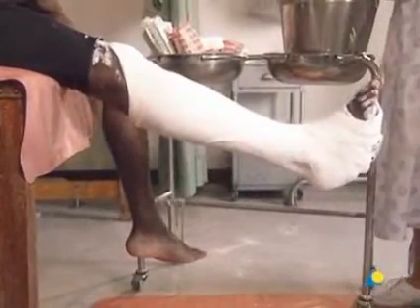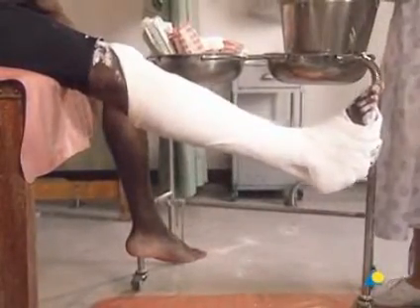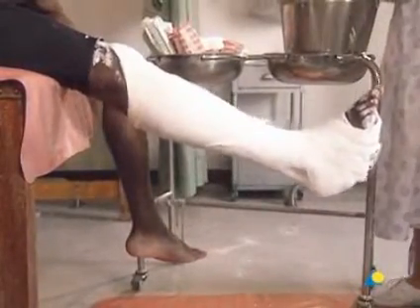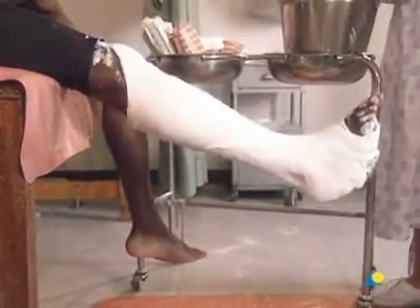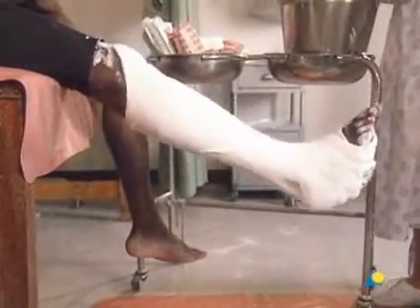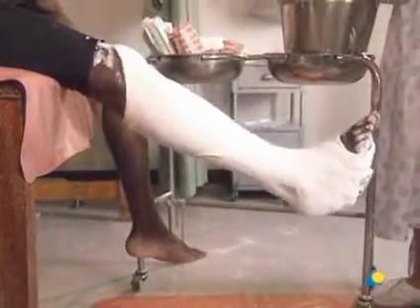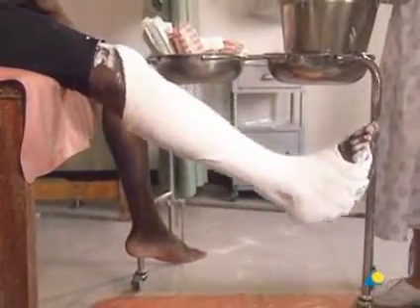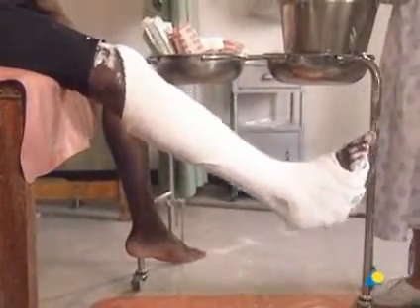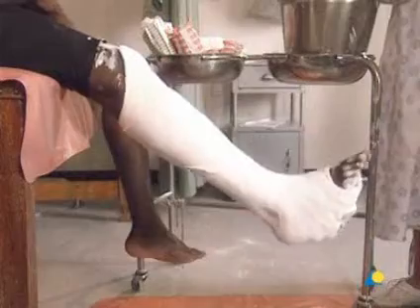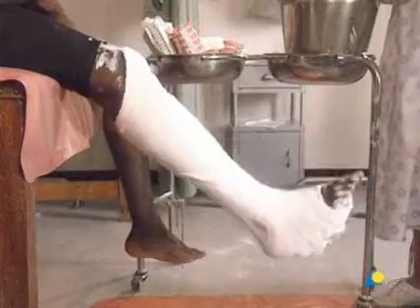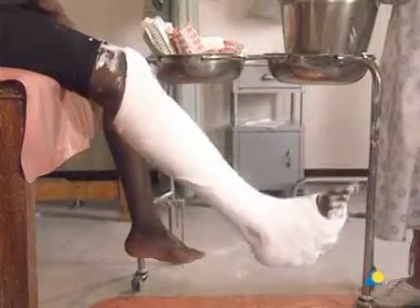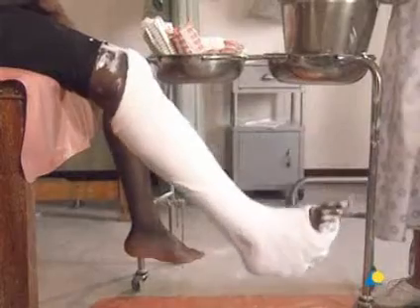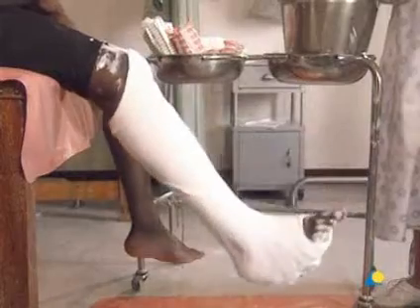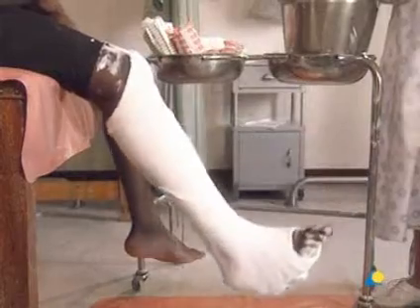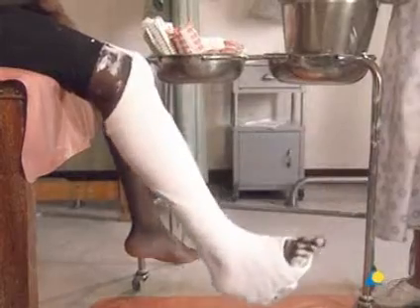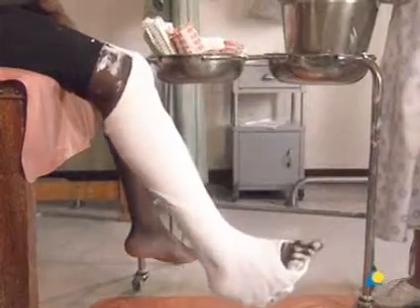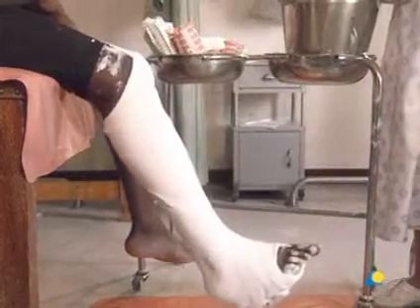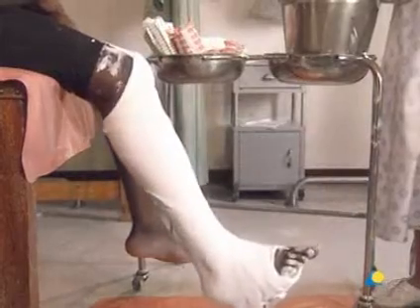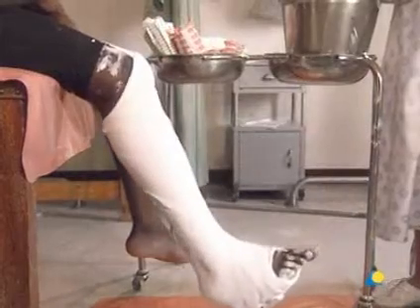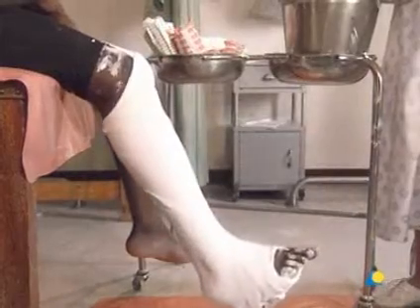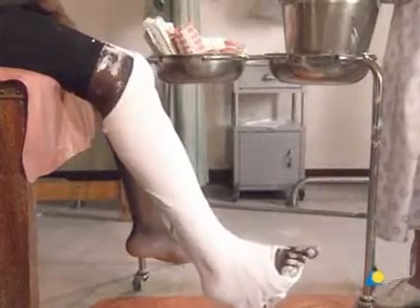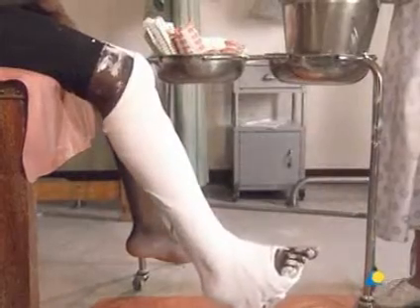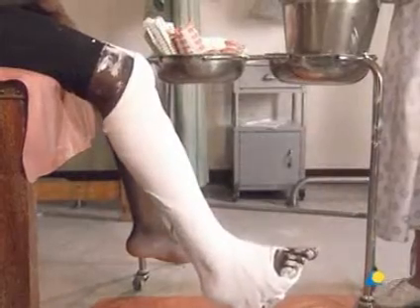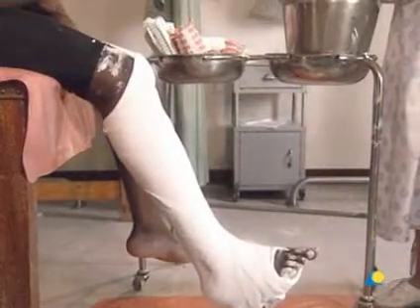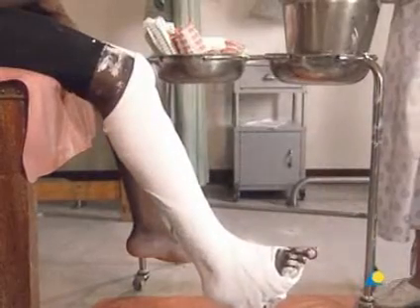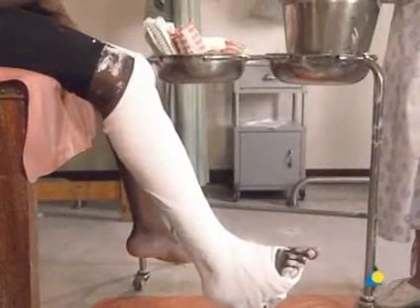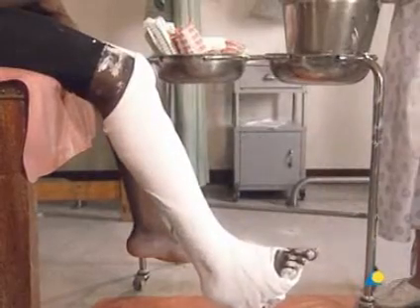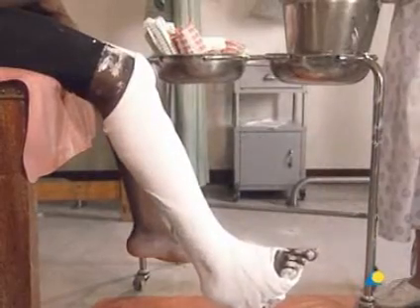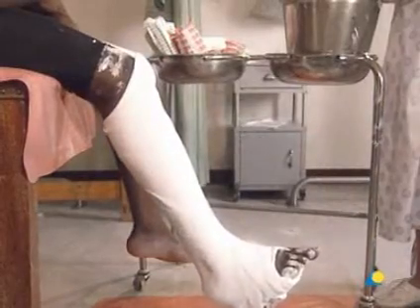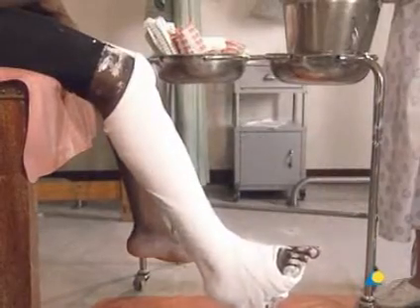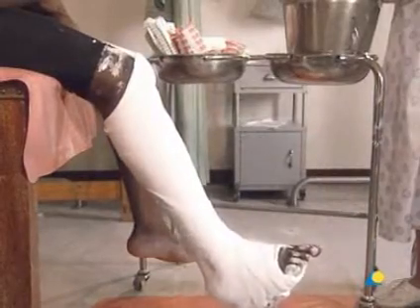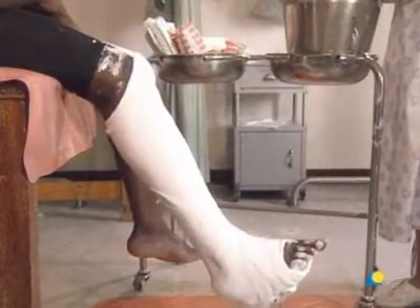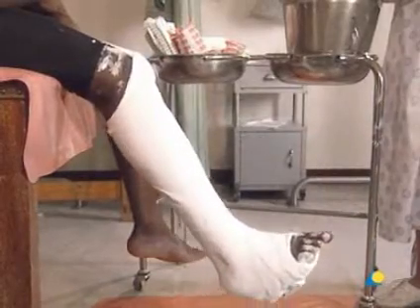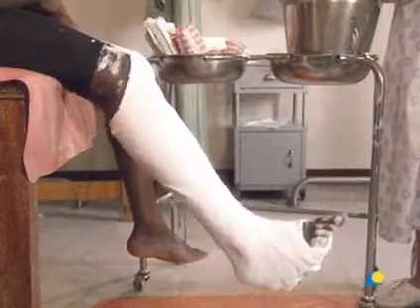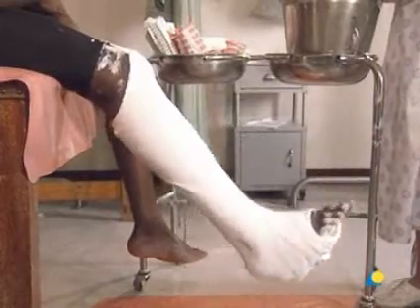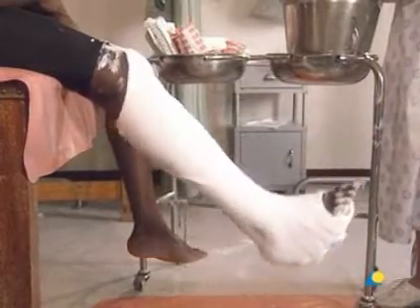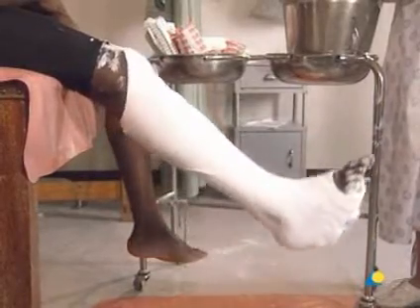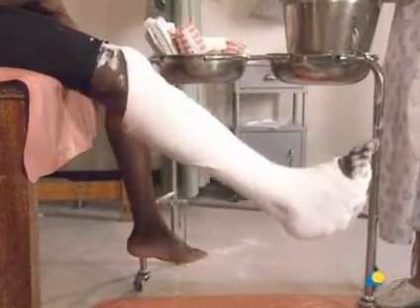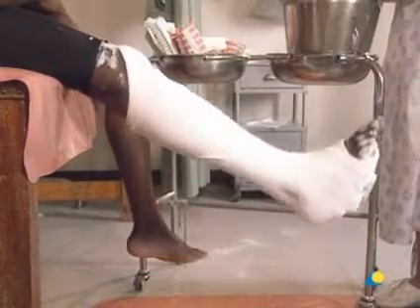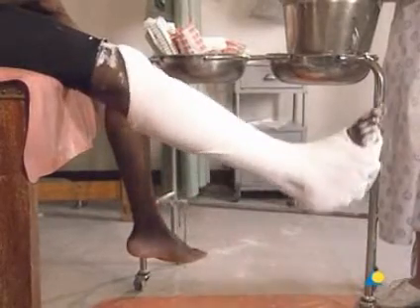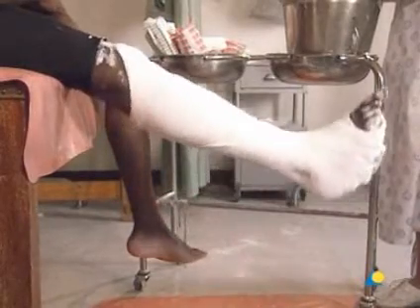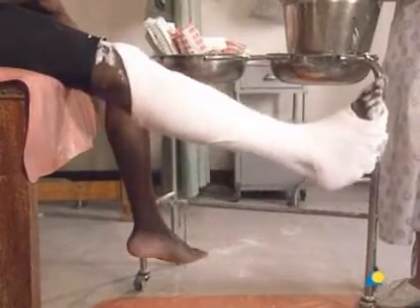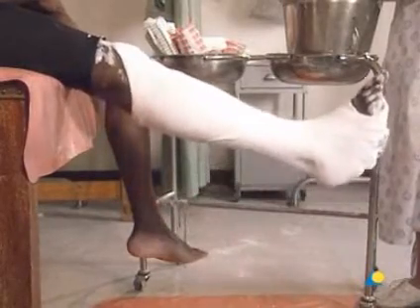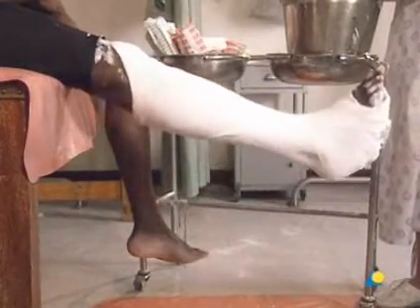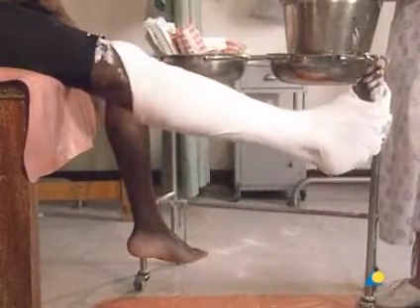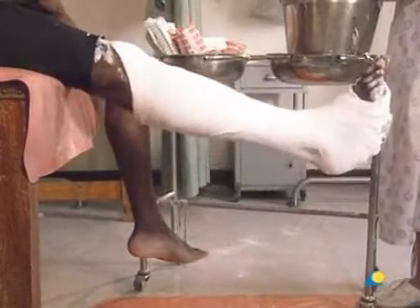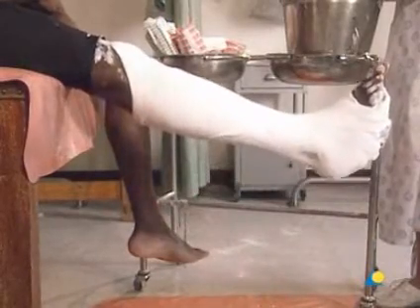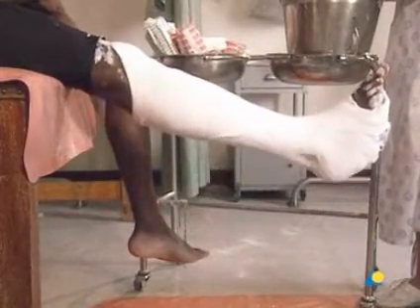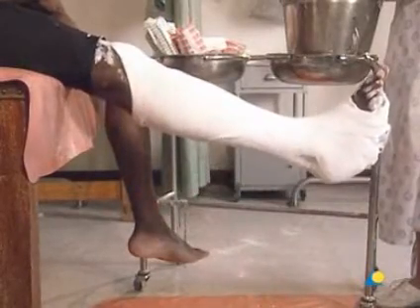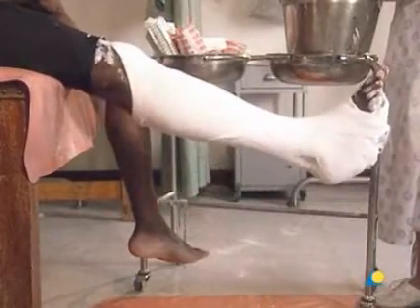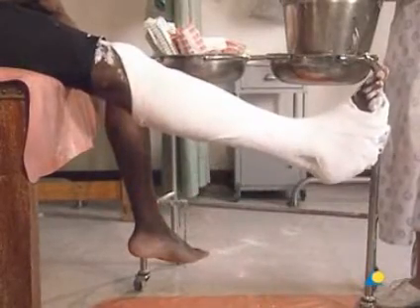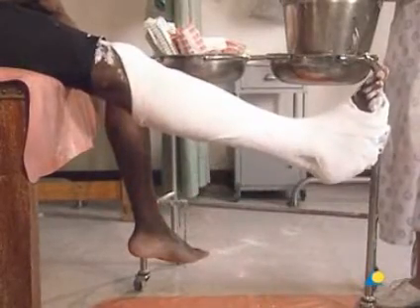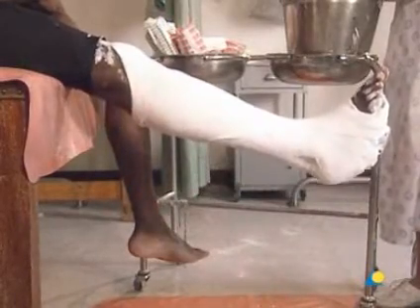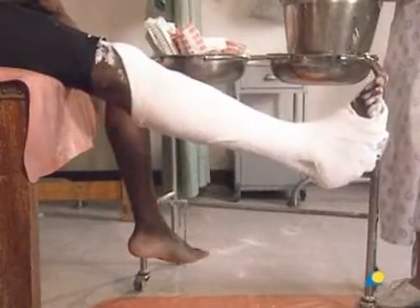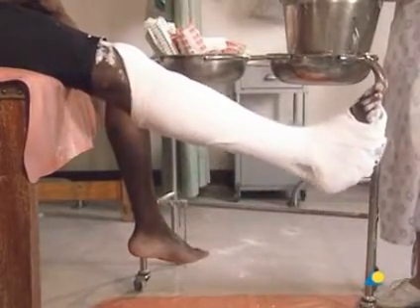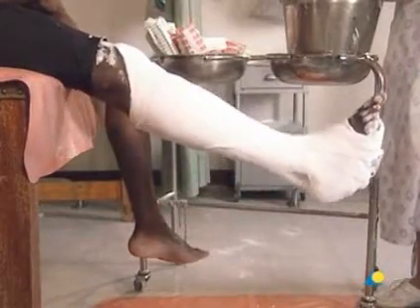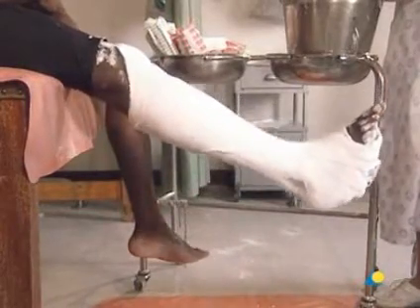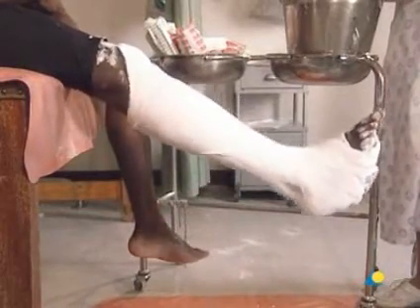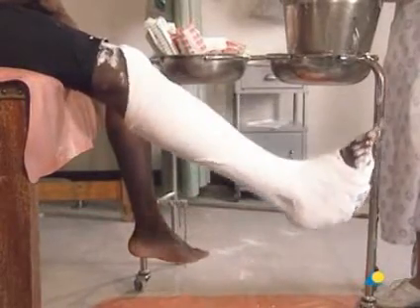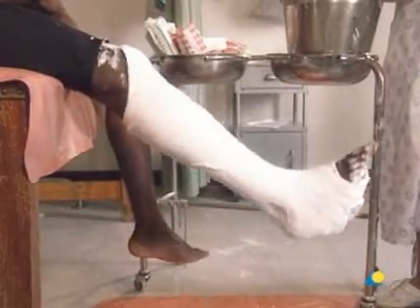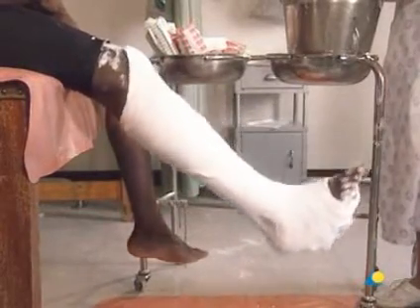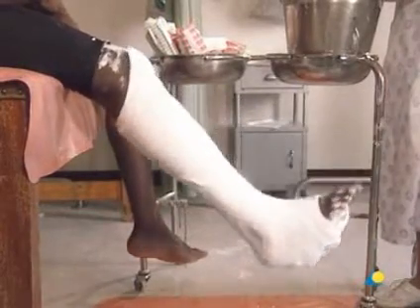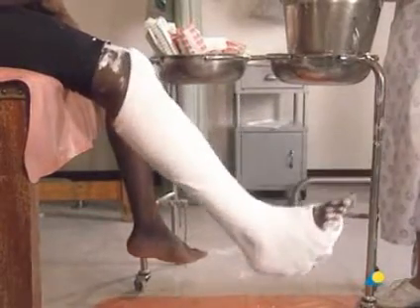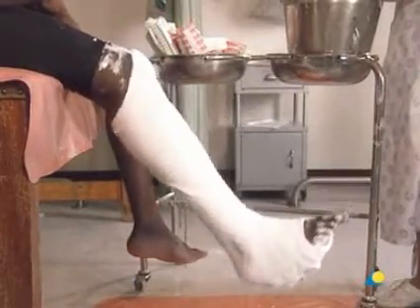The application of the PTB, or patella tendon-bearing cast, is now complete.